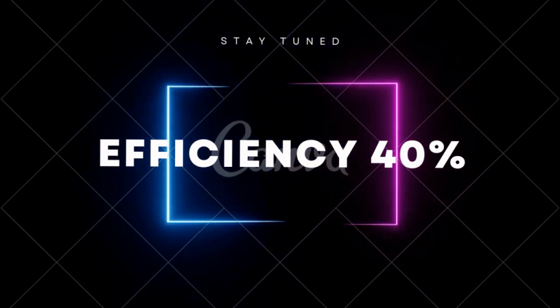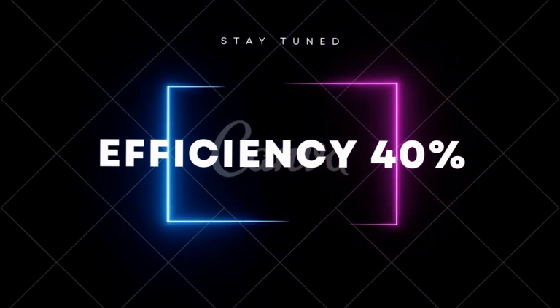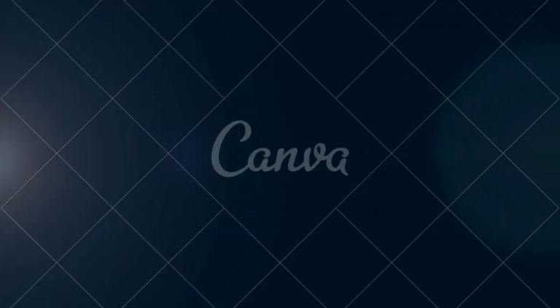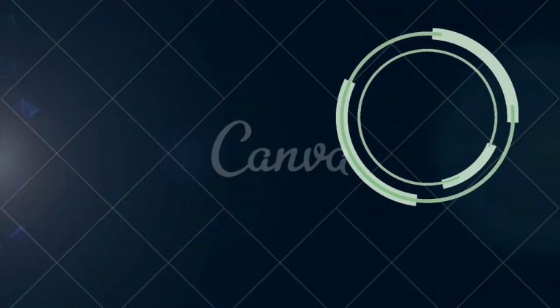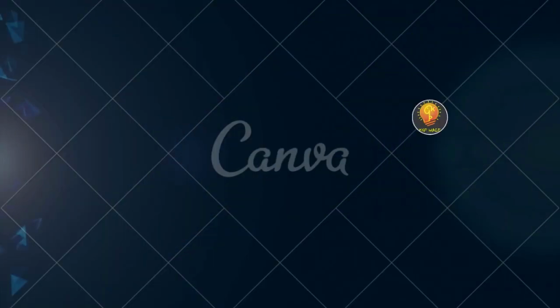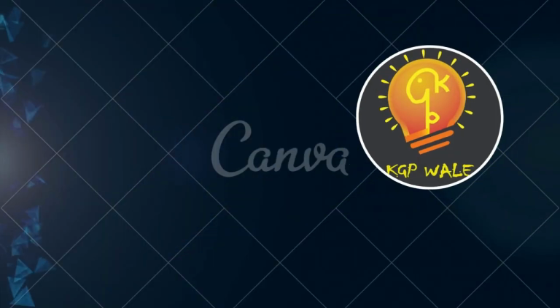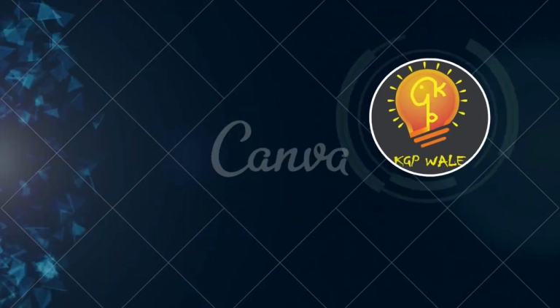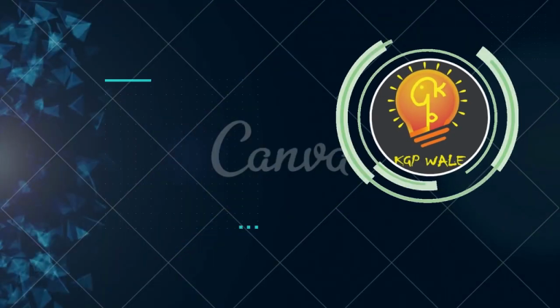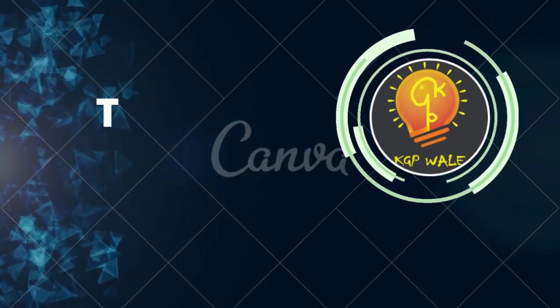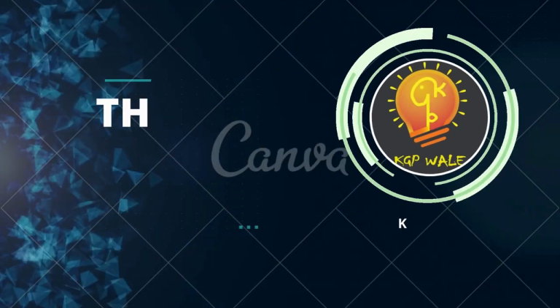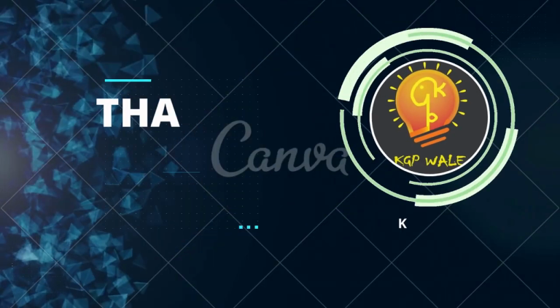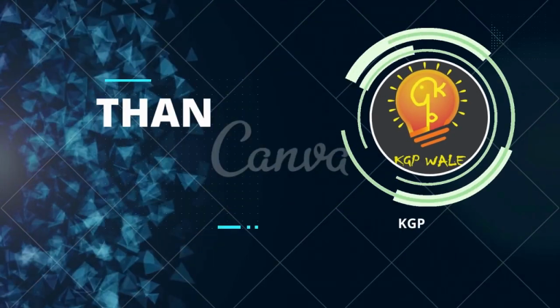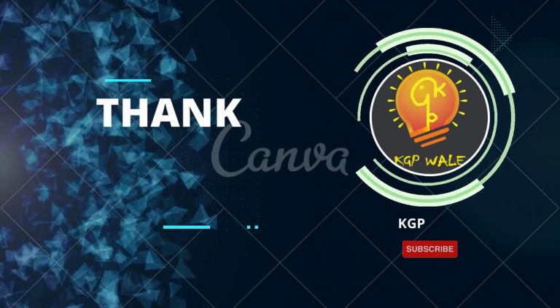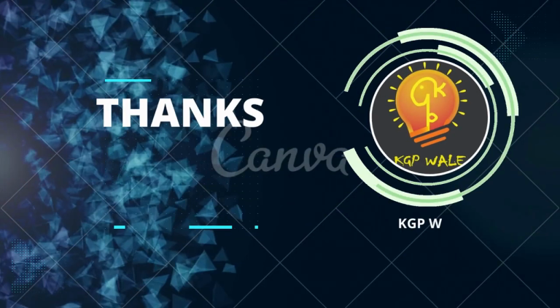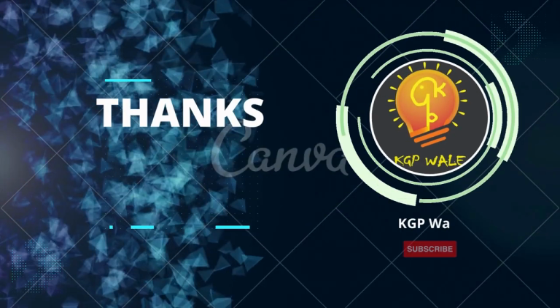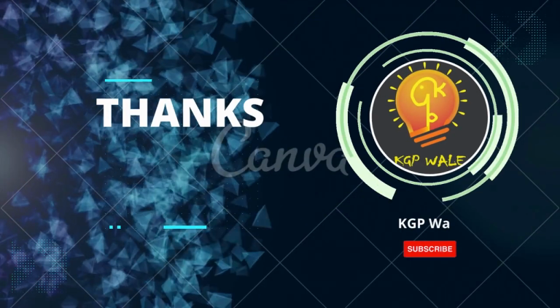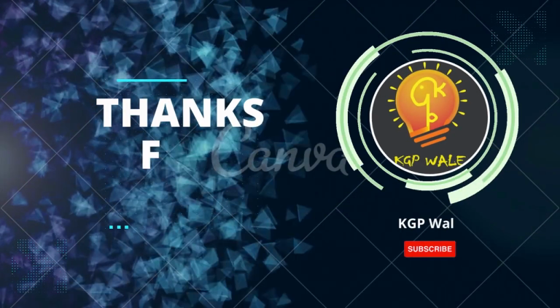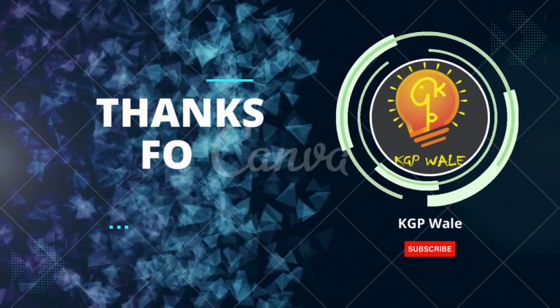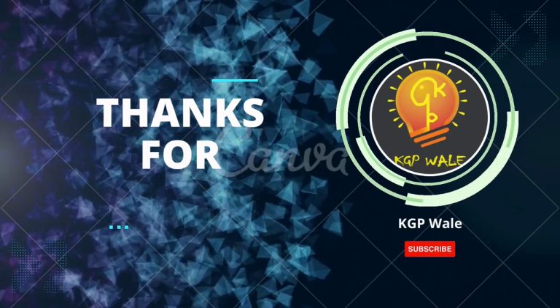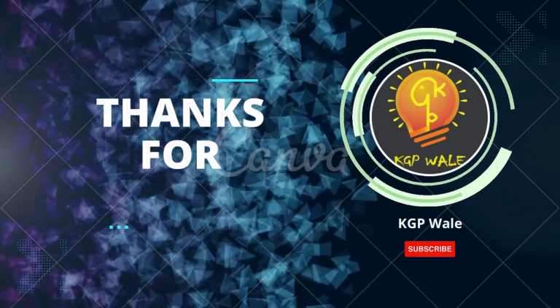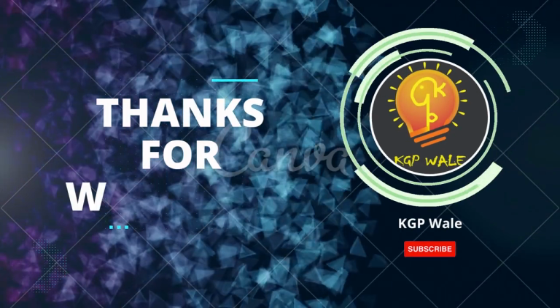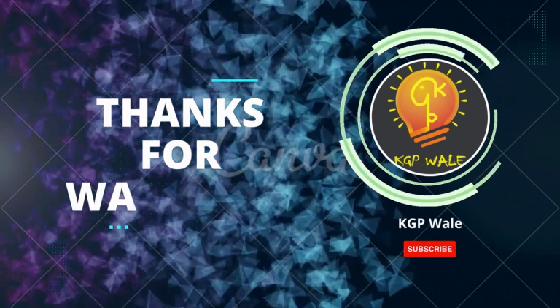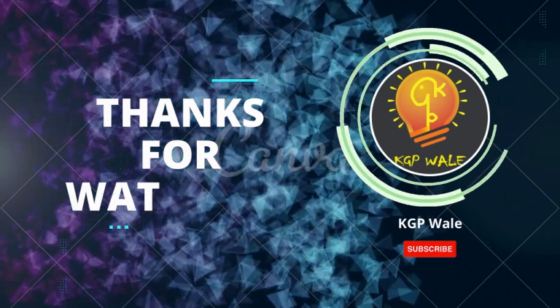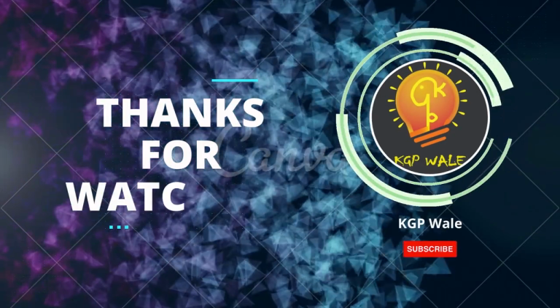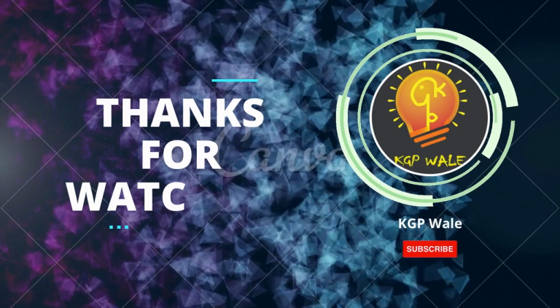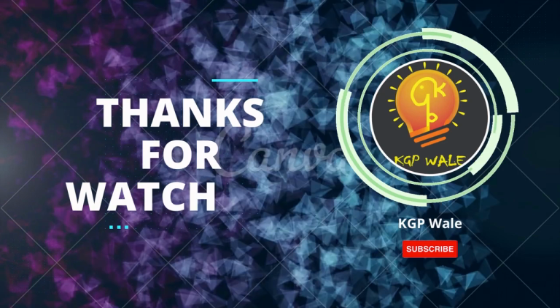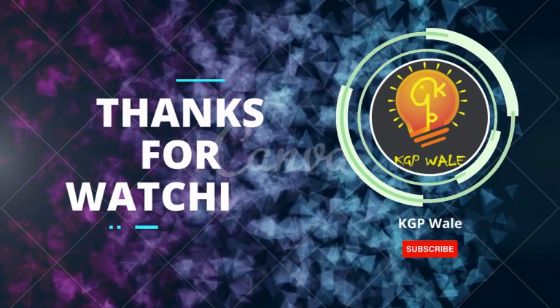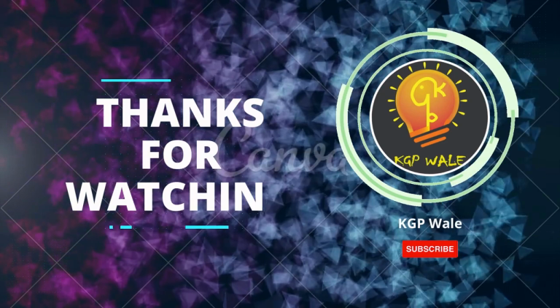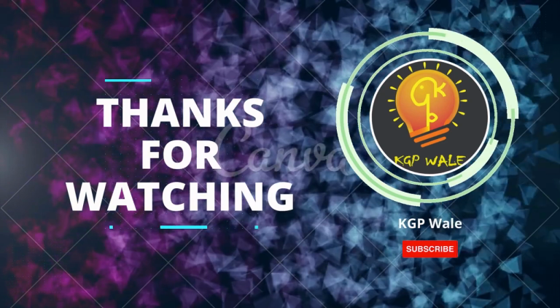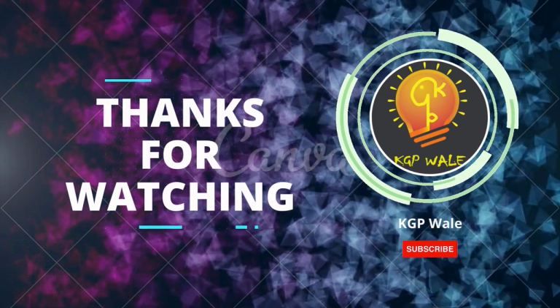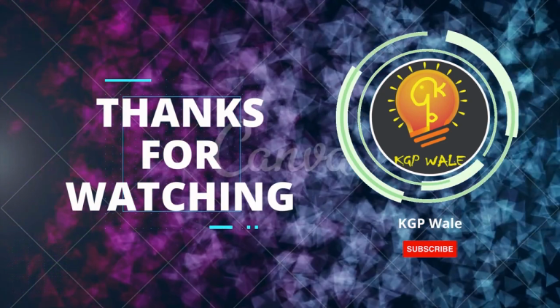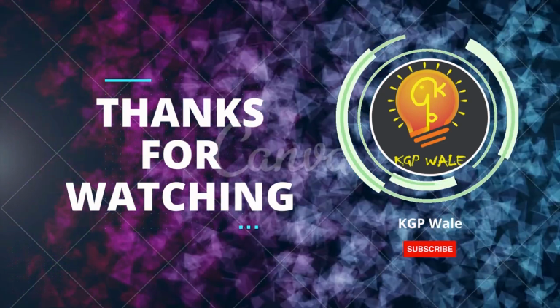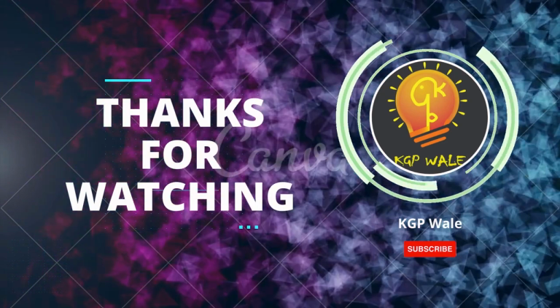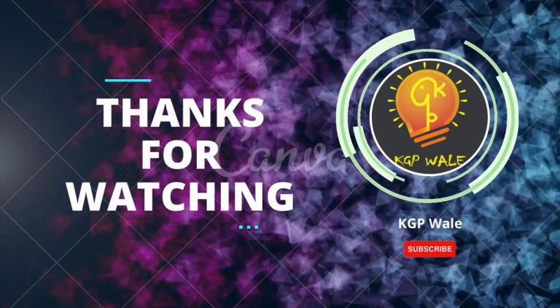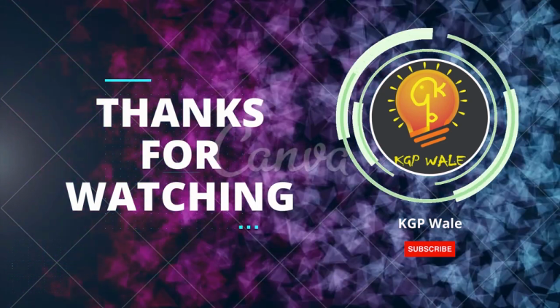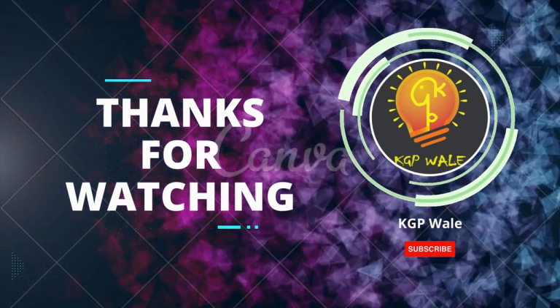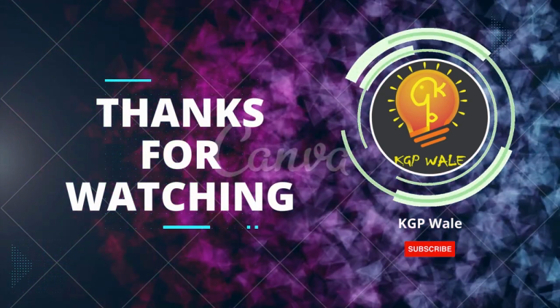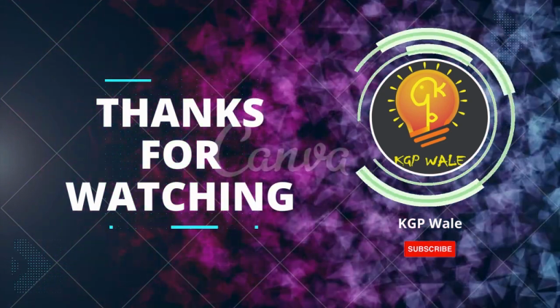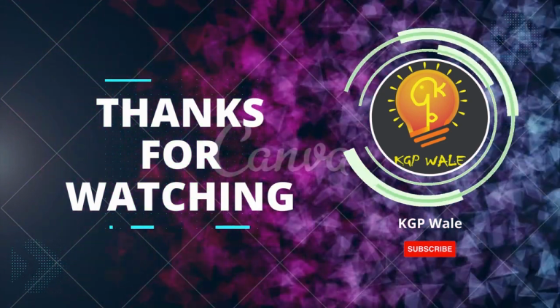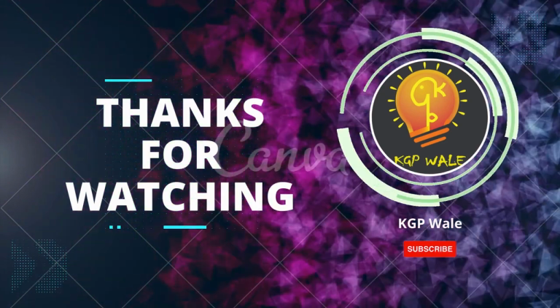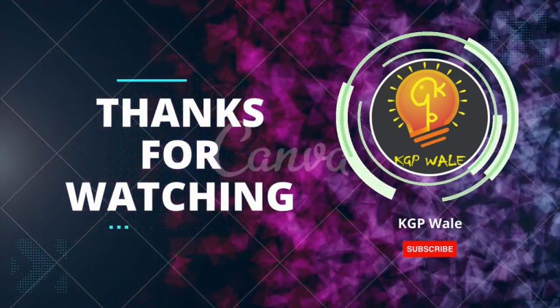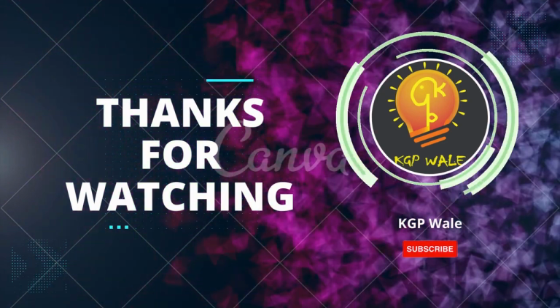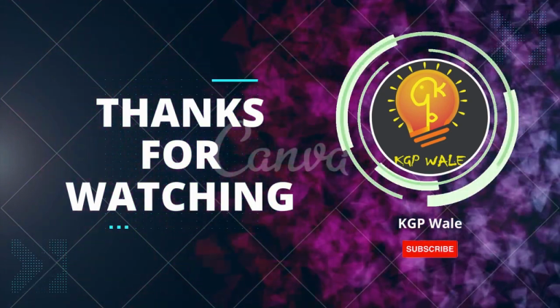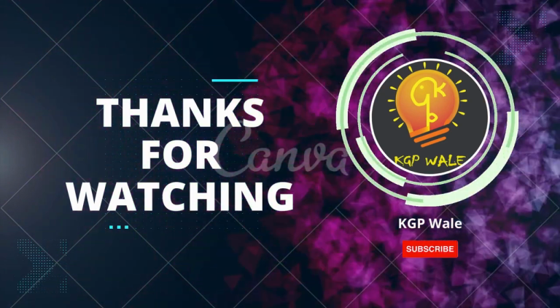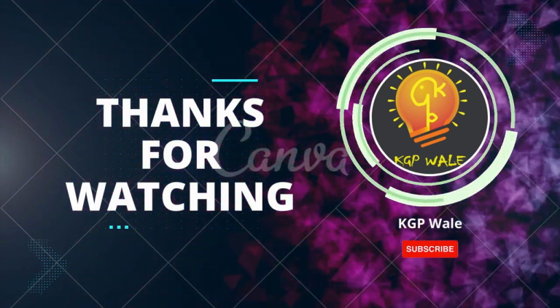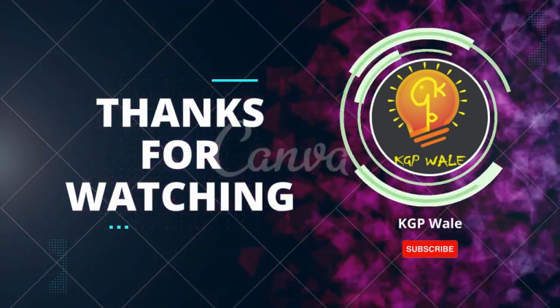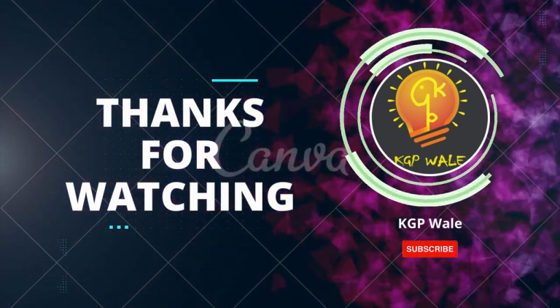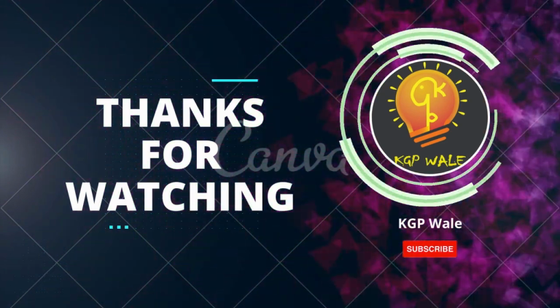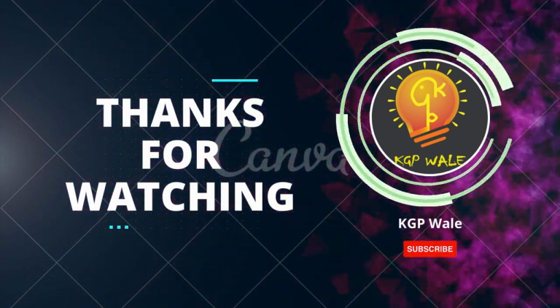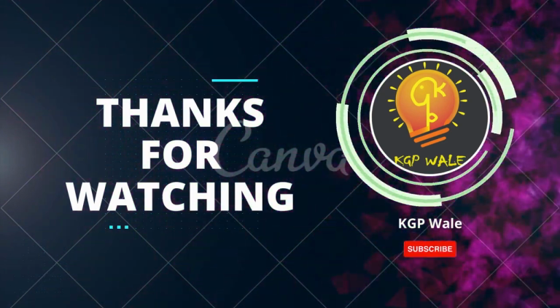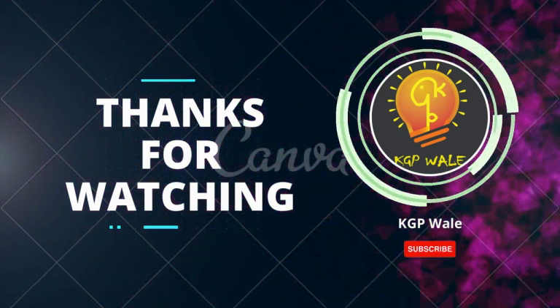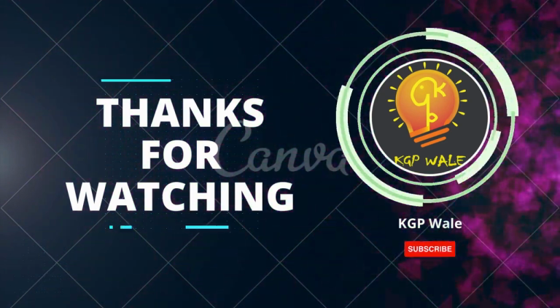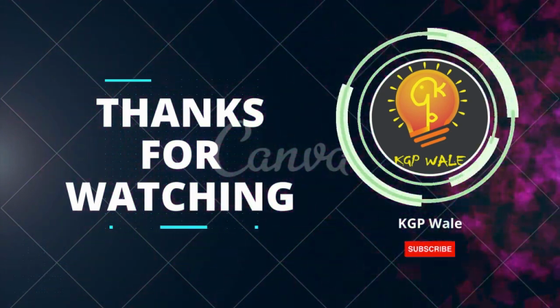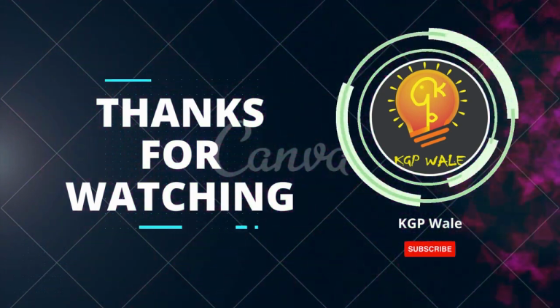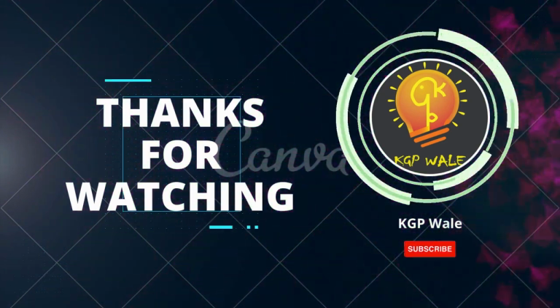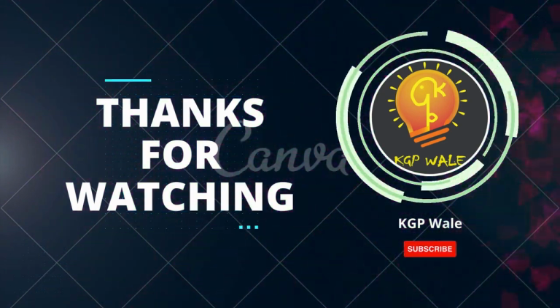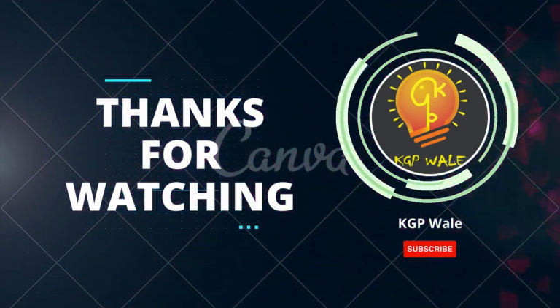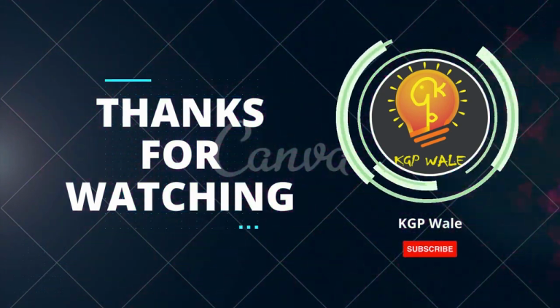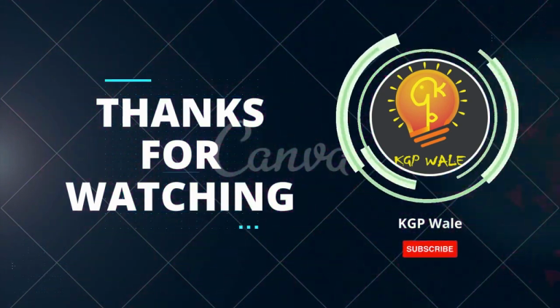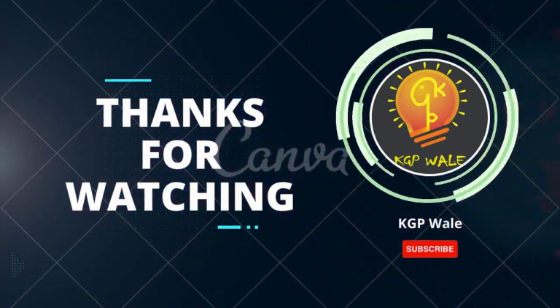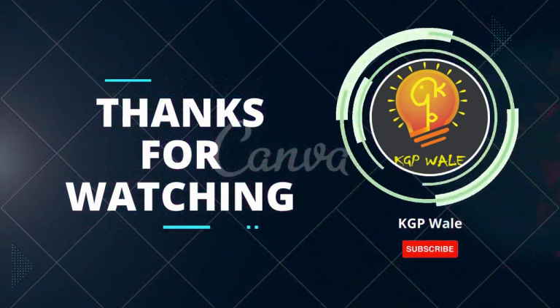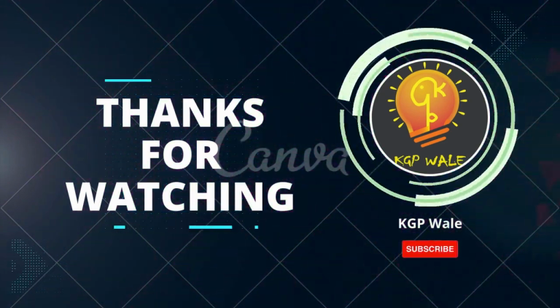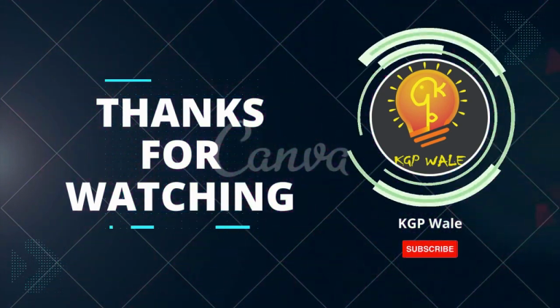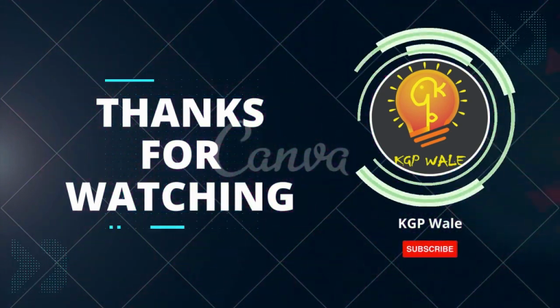Do you have any other idea to increase its efficiency? If yes, please give your ideas in the comment section.